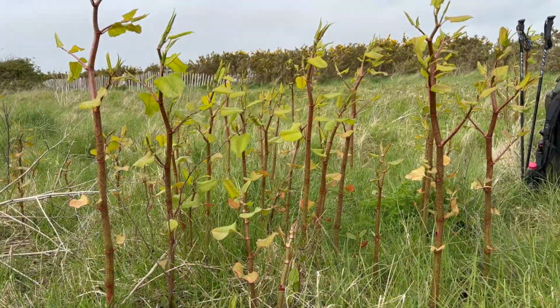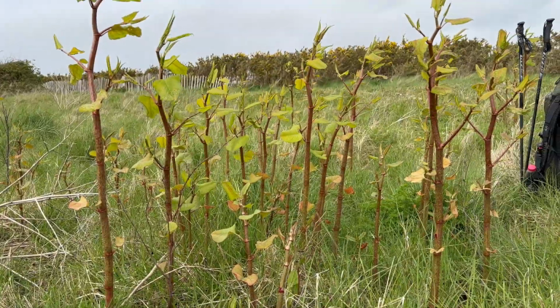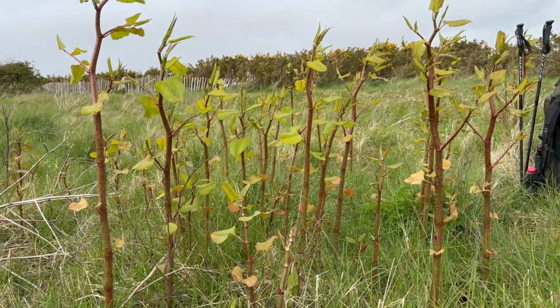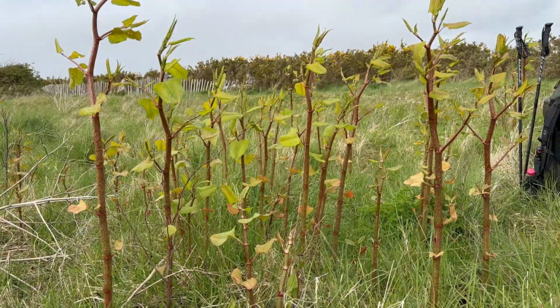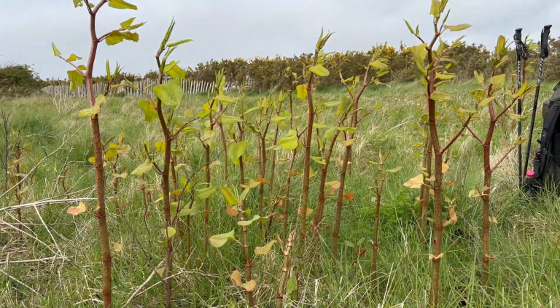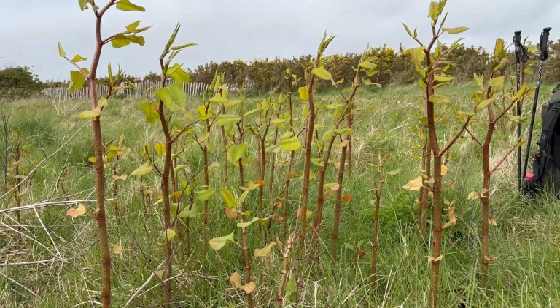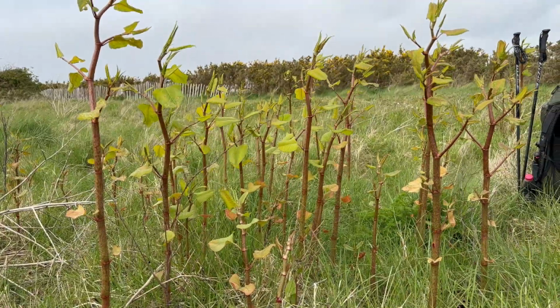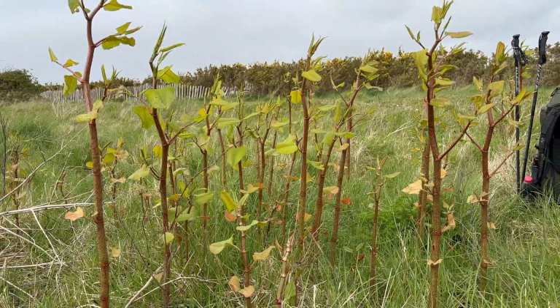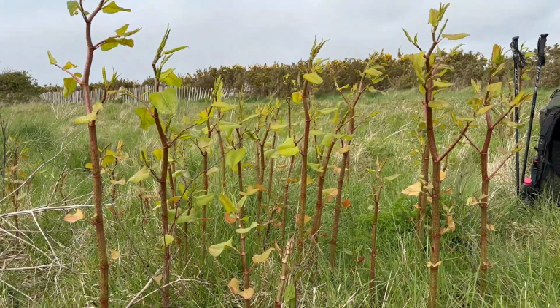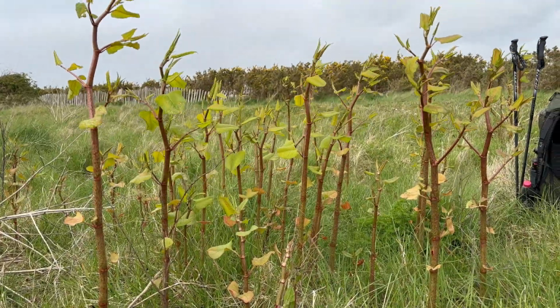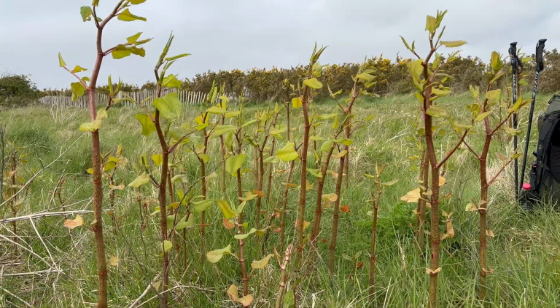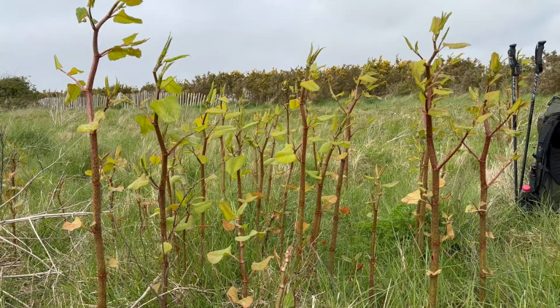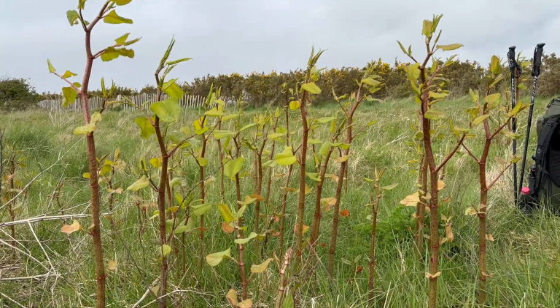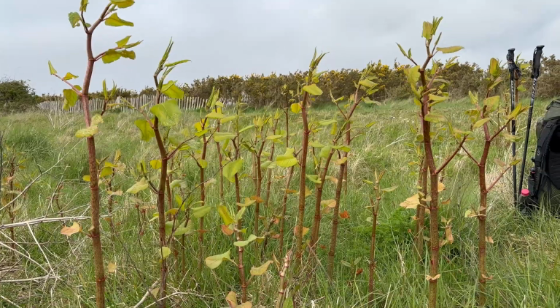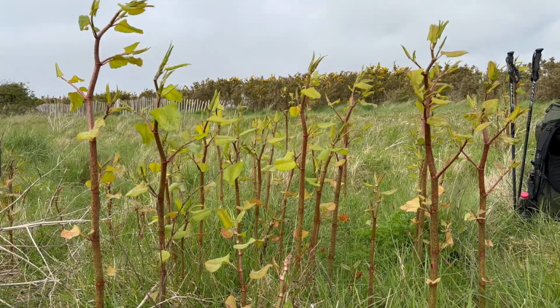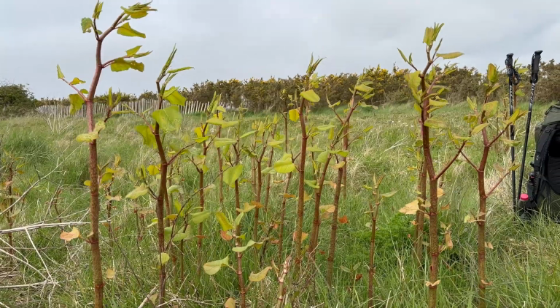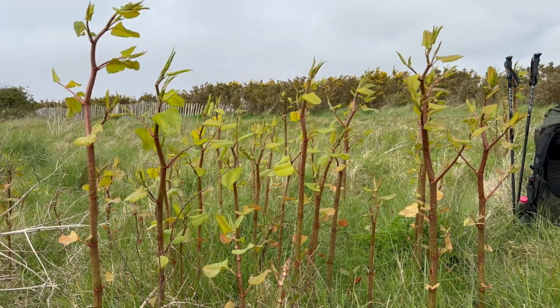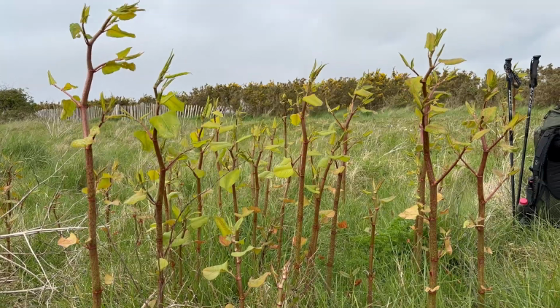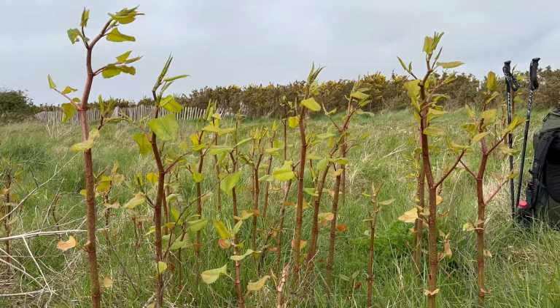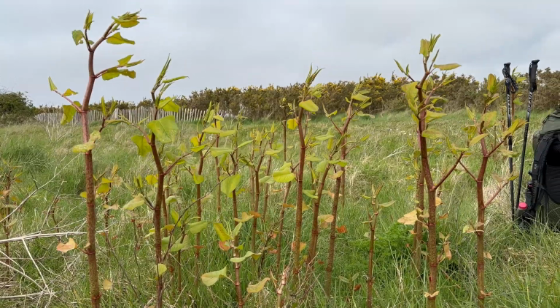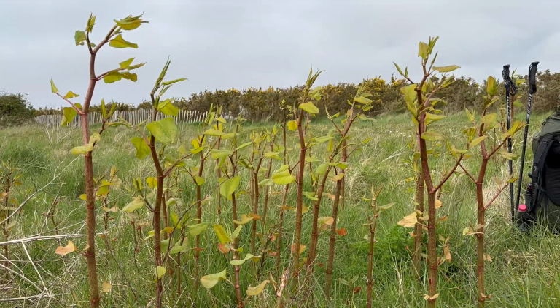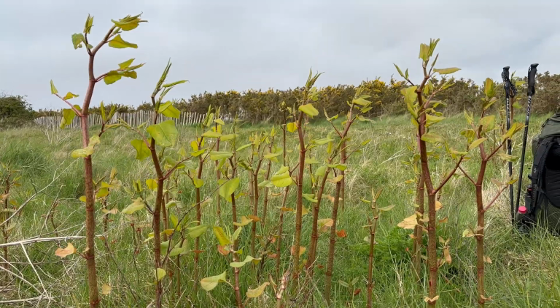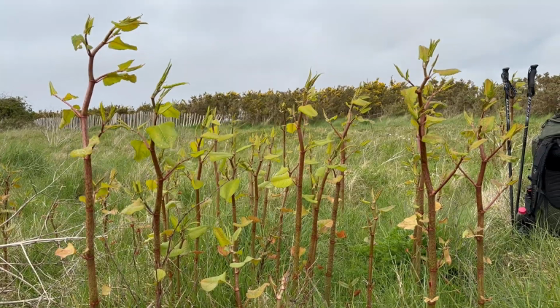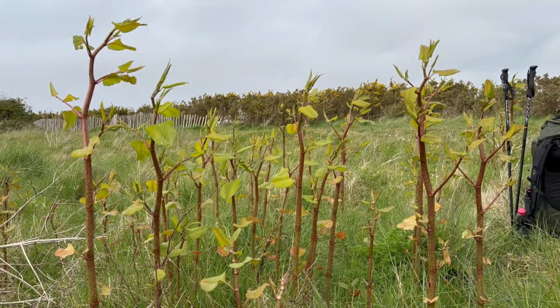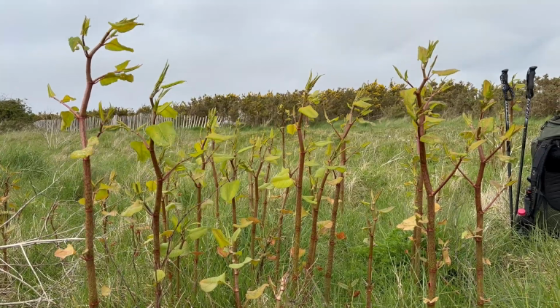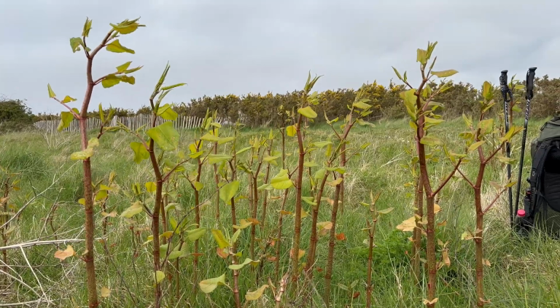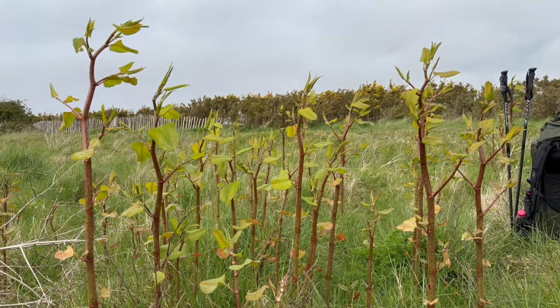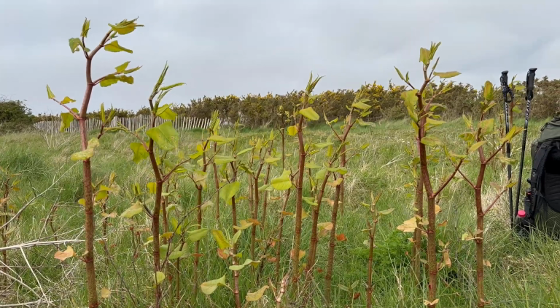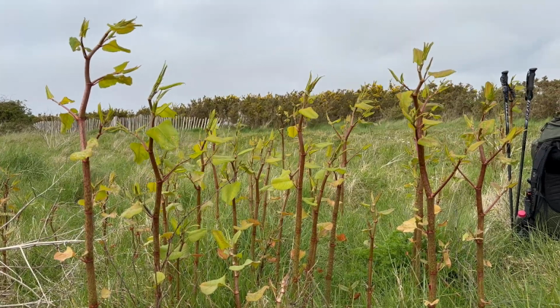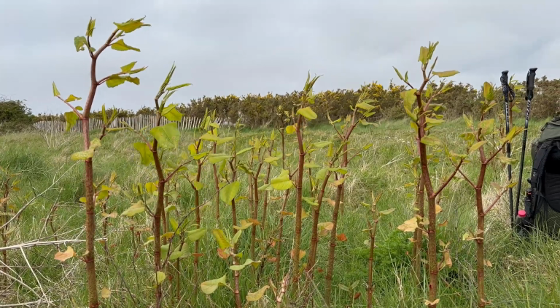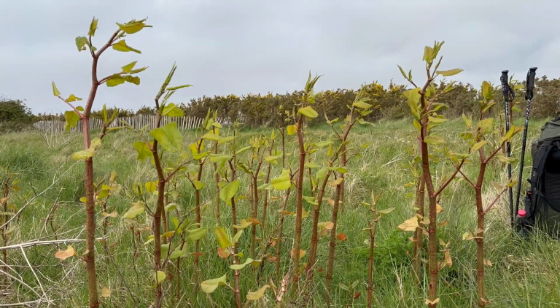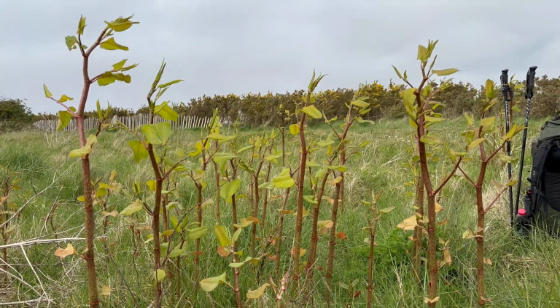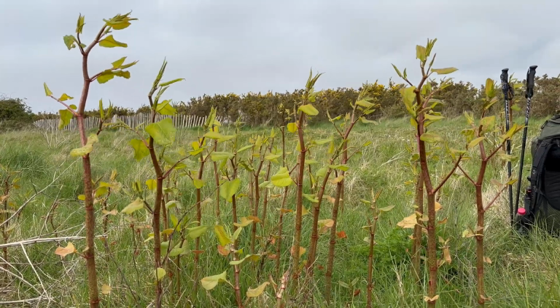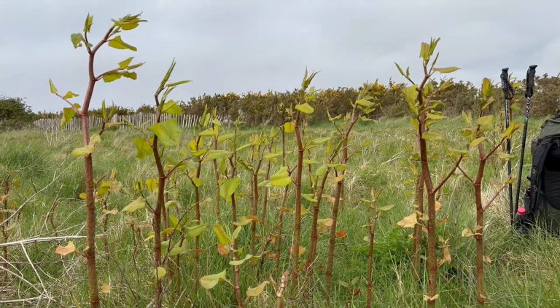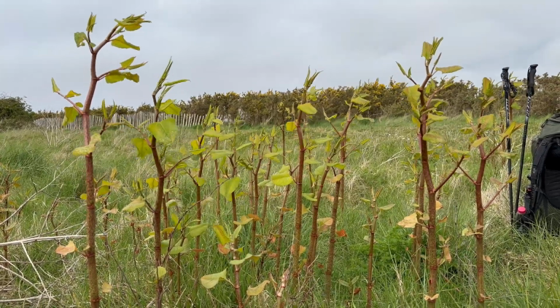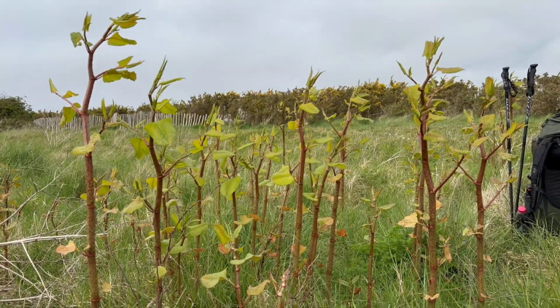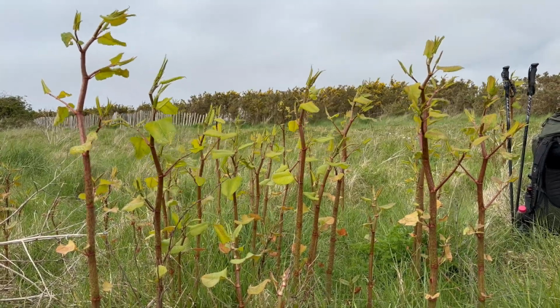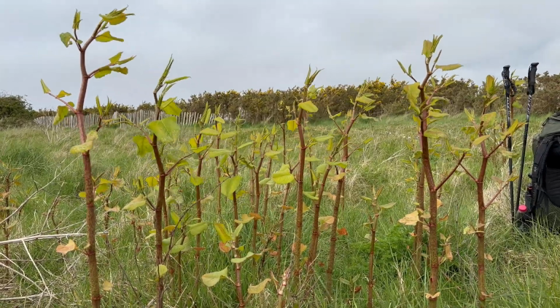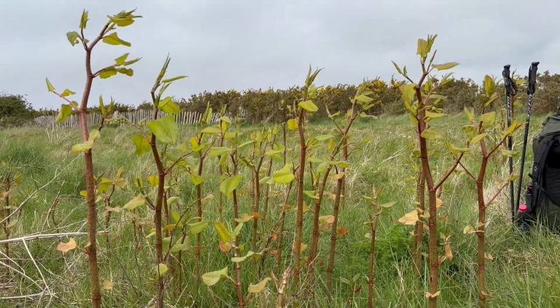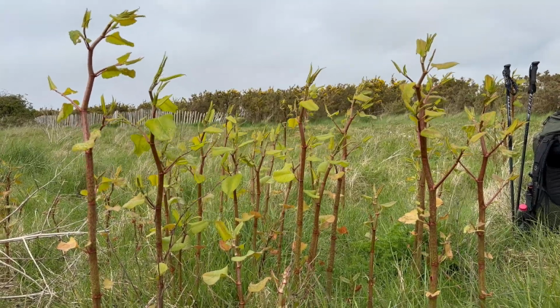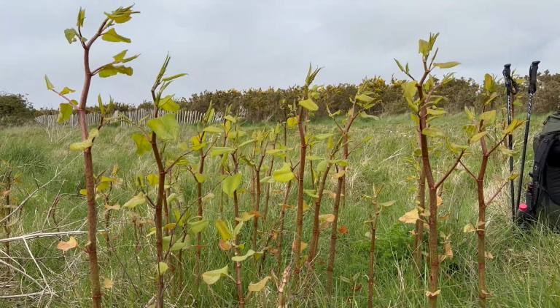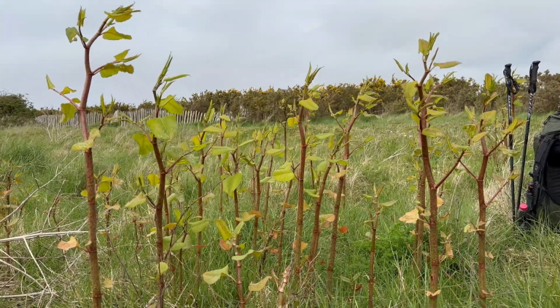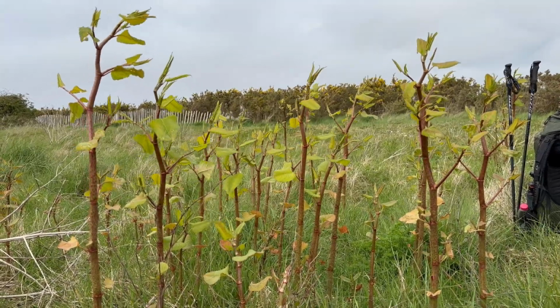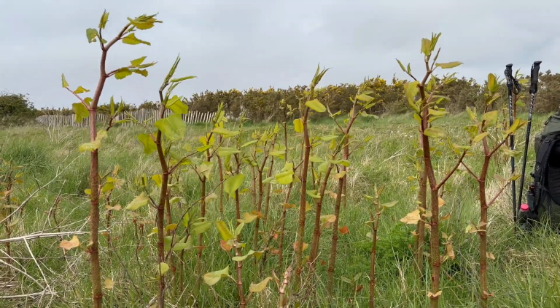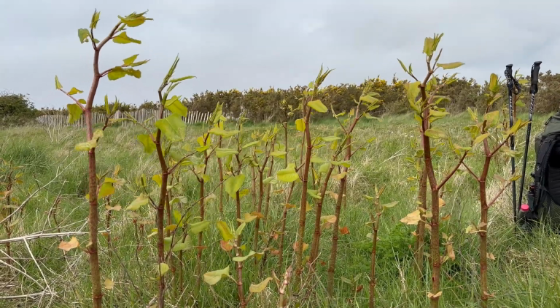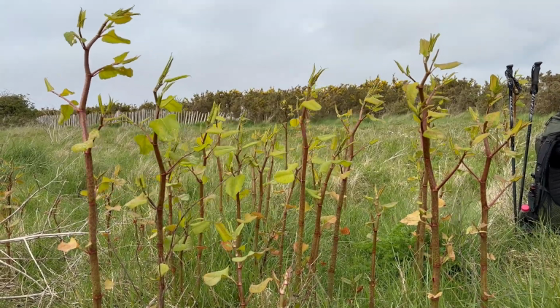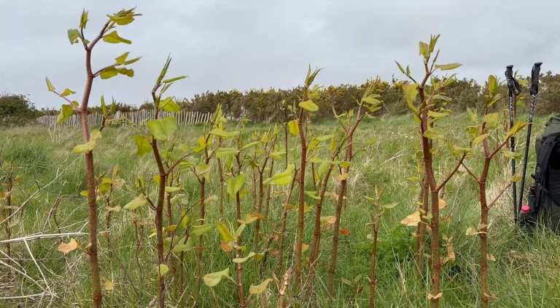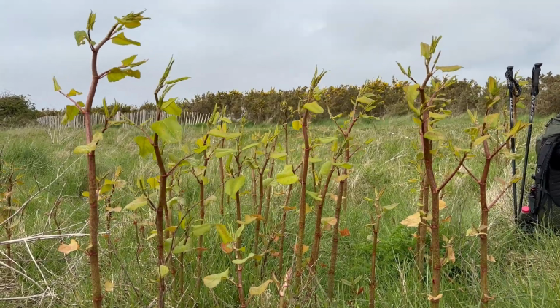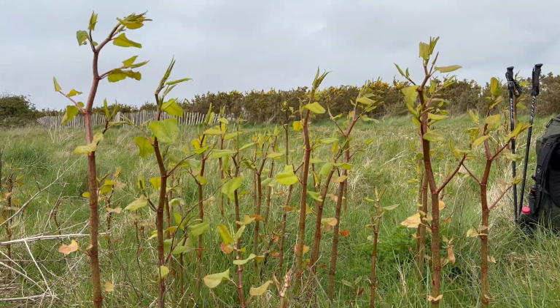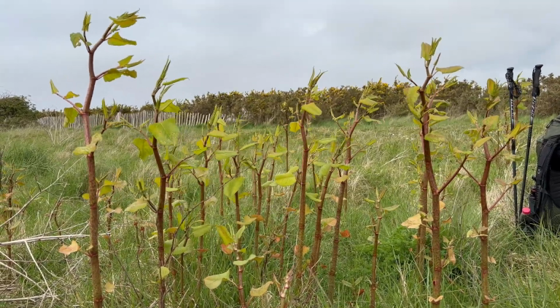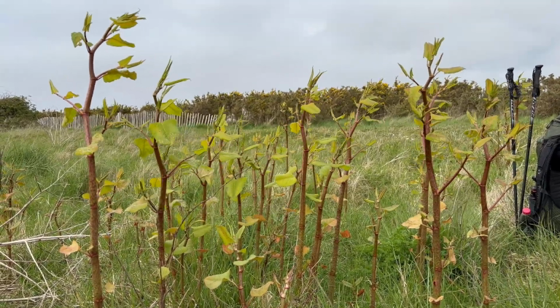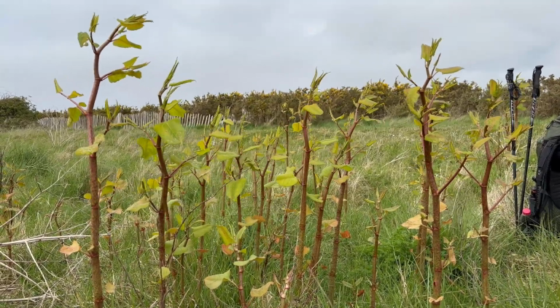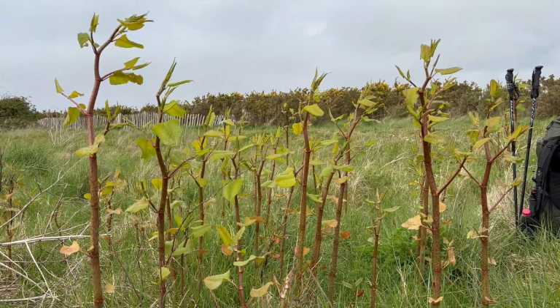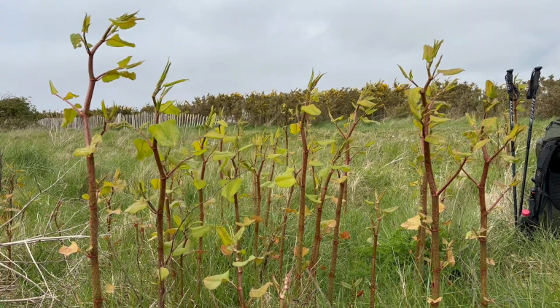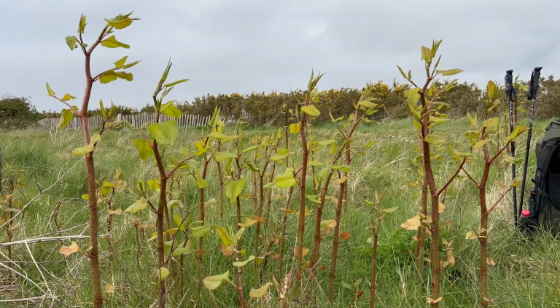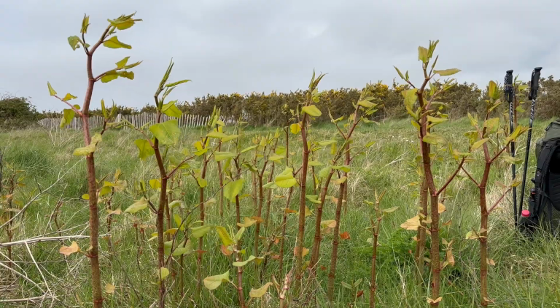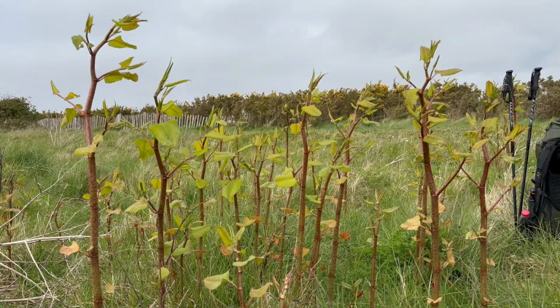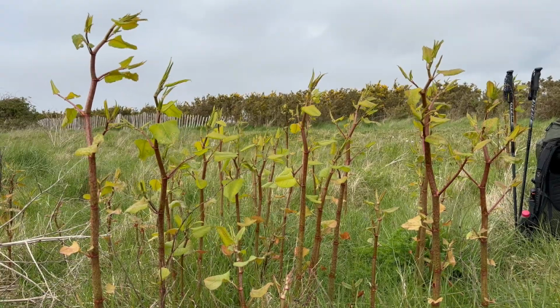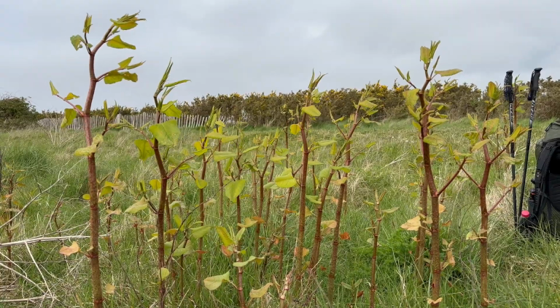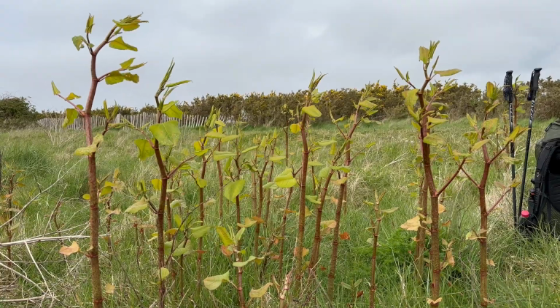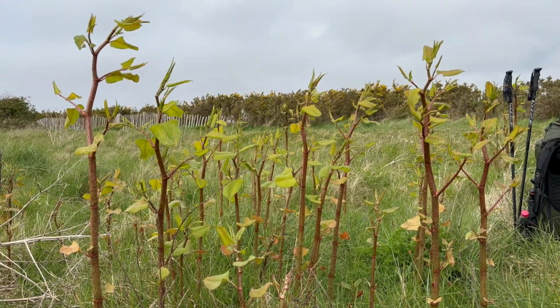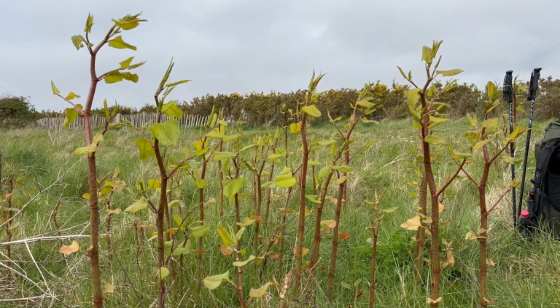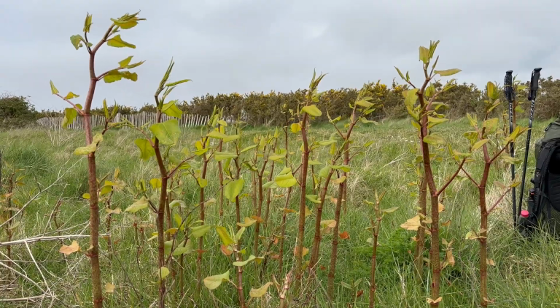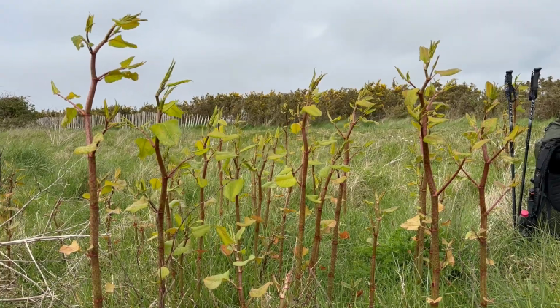You also probably want to avoid foraging Japanese knotweed if it's growing right next to buildings, because it's possible that it's been sprayed with chemicals.